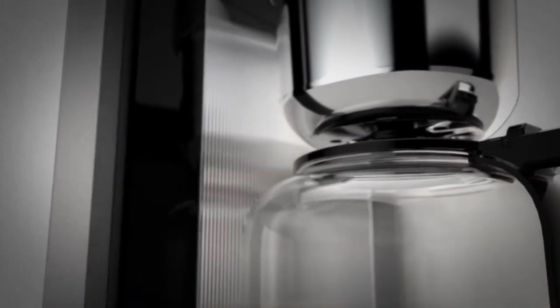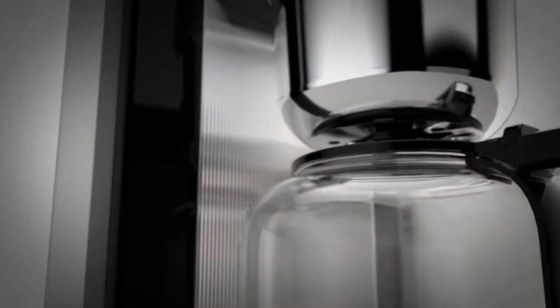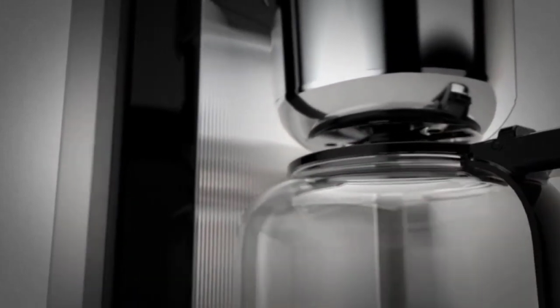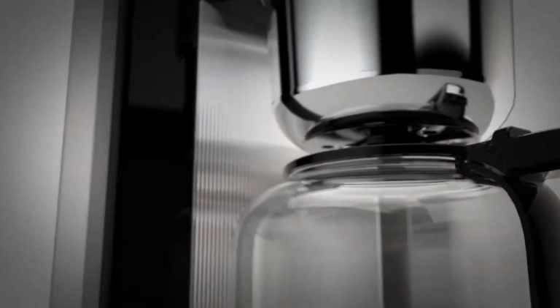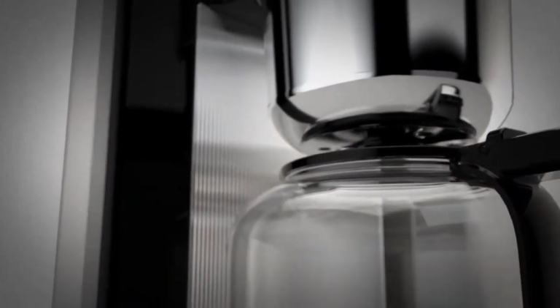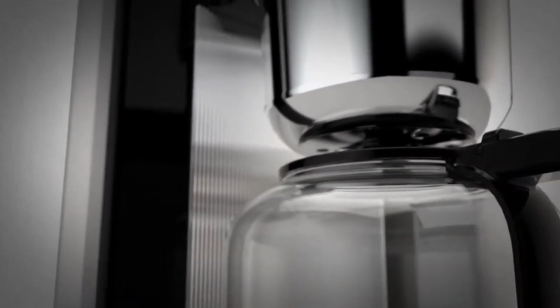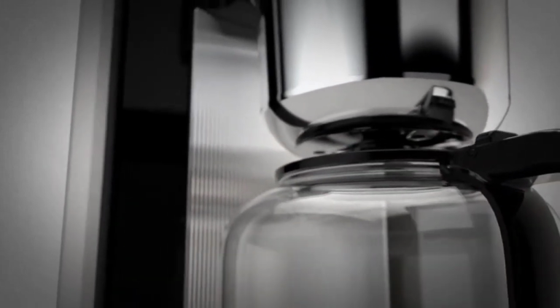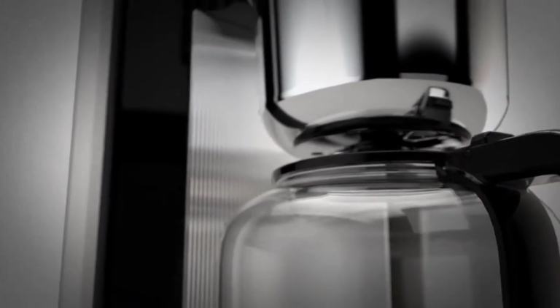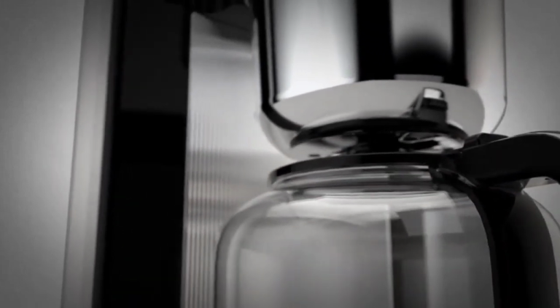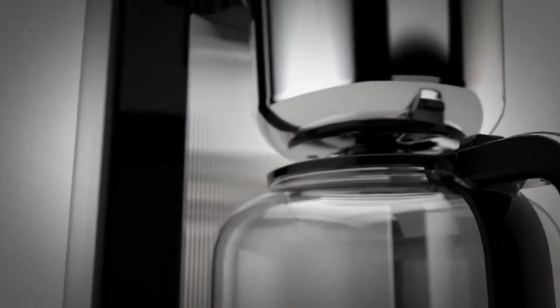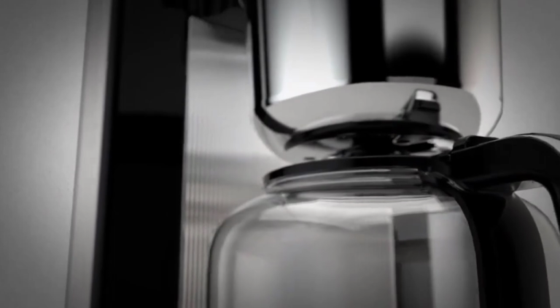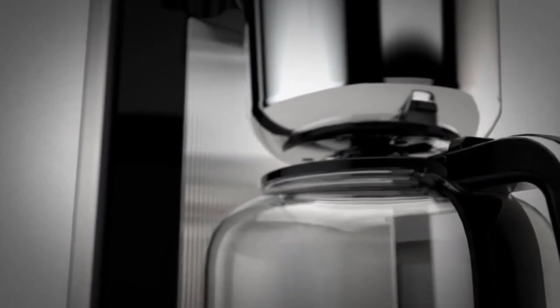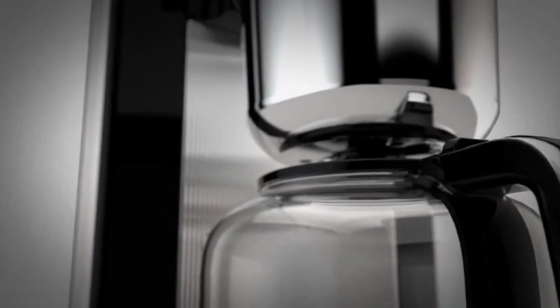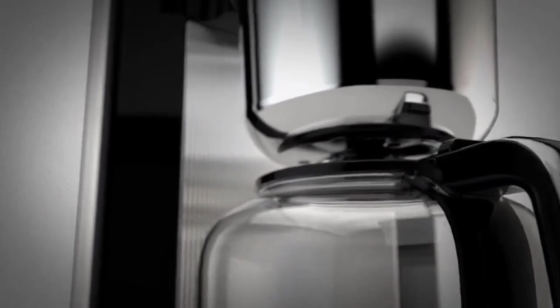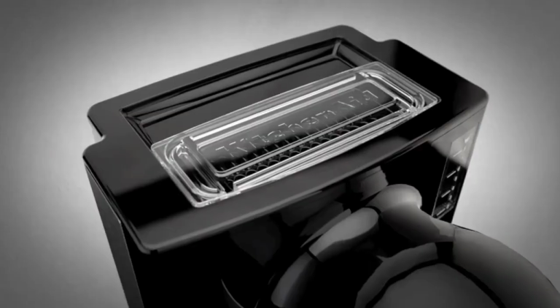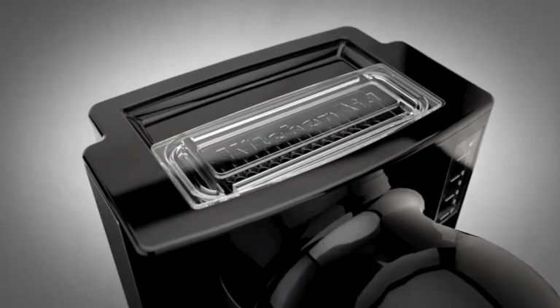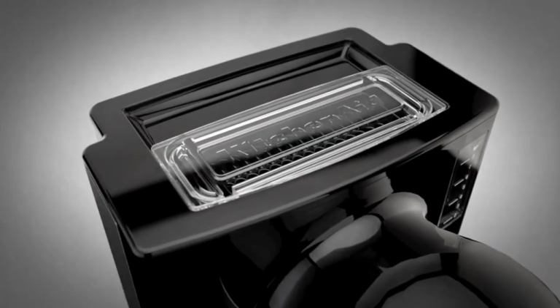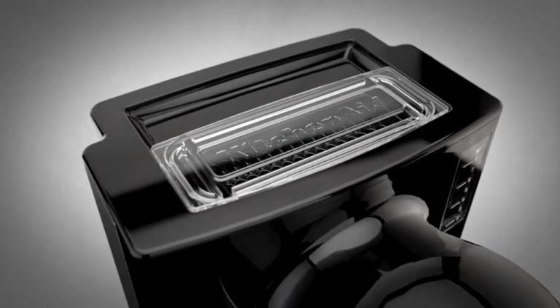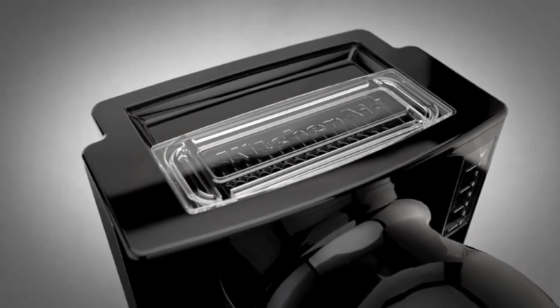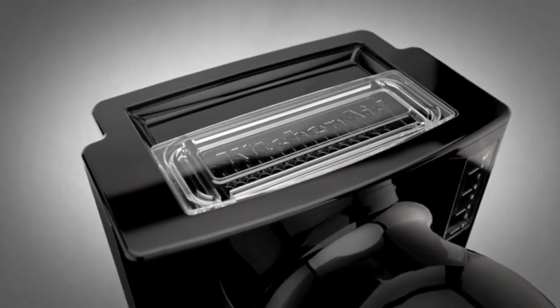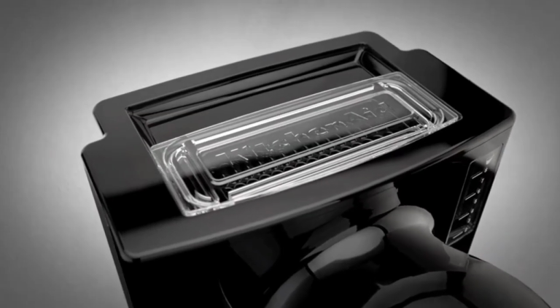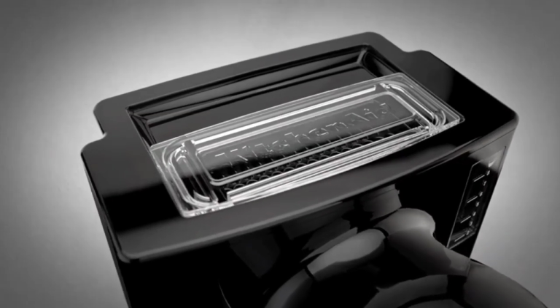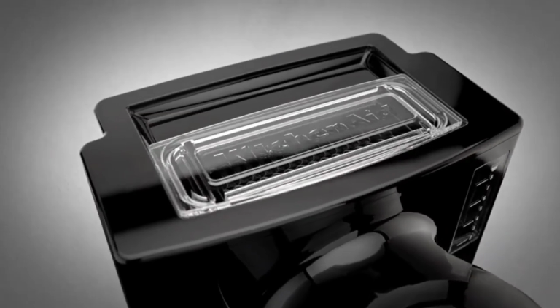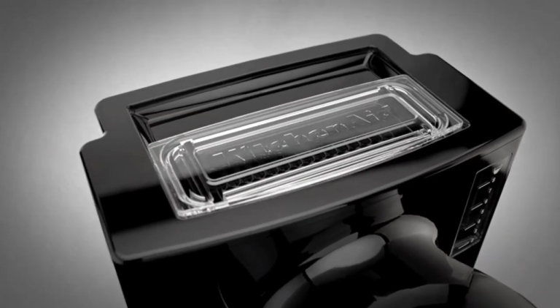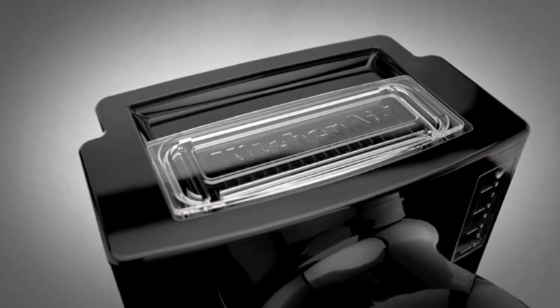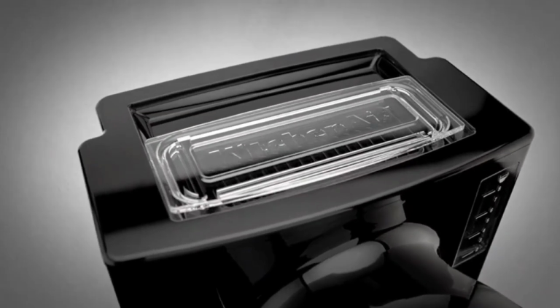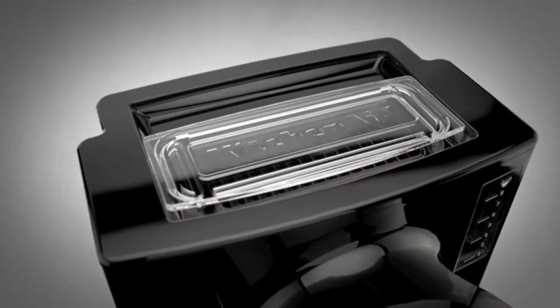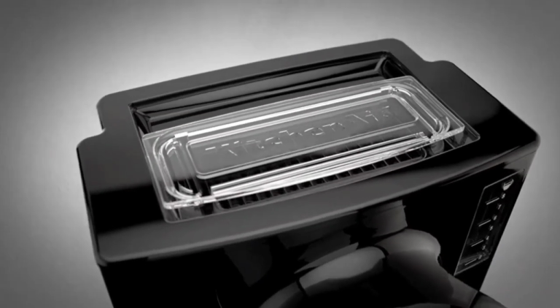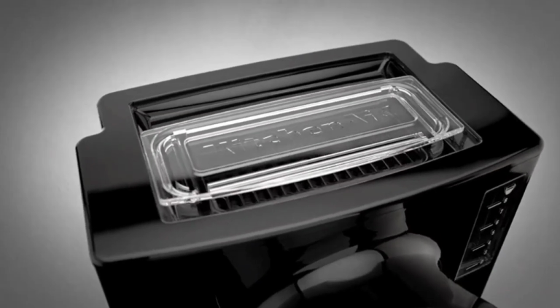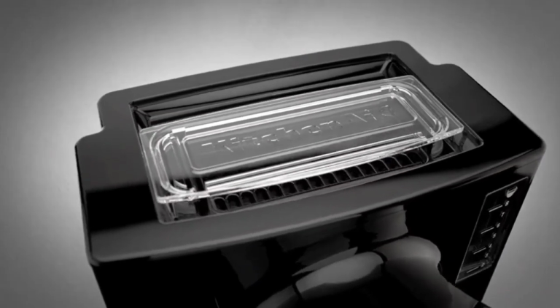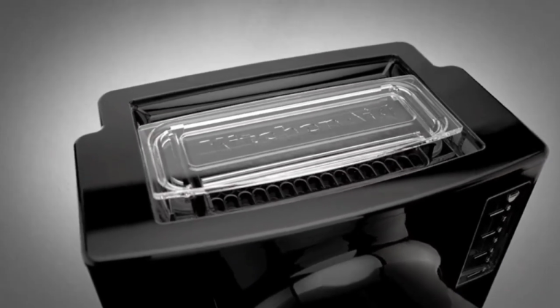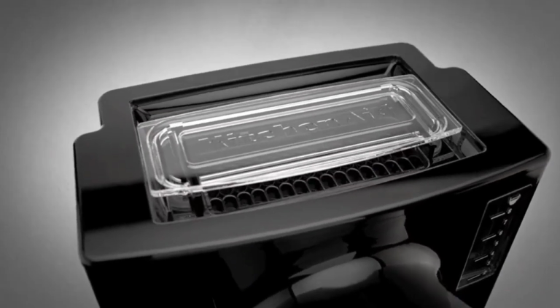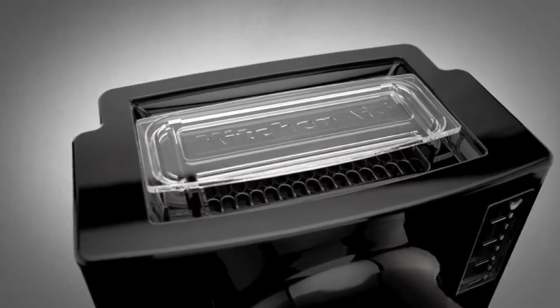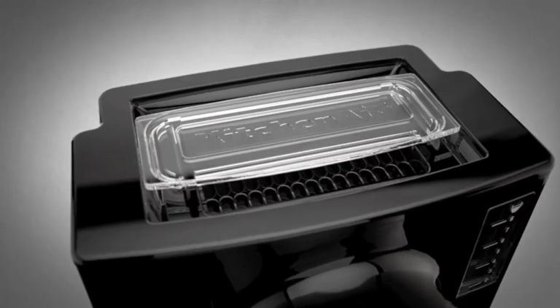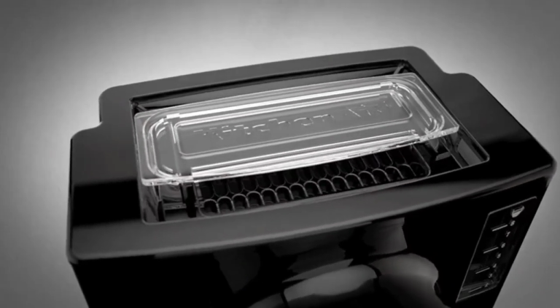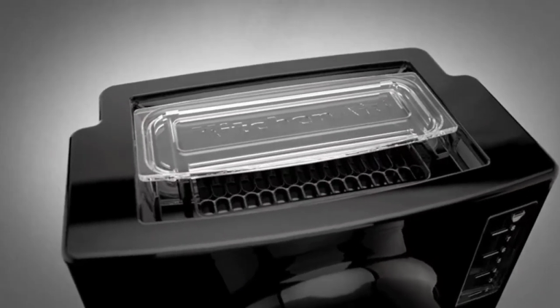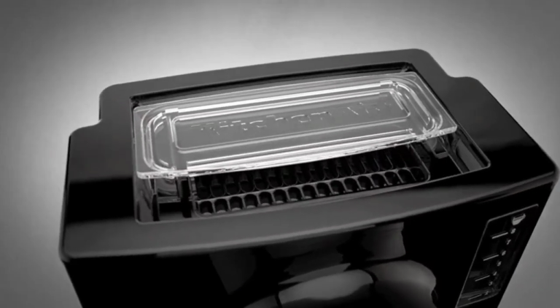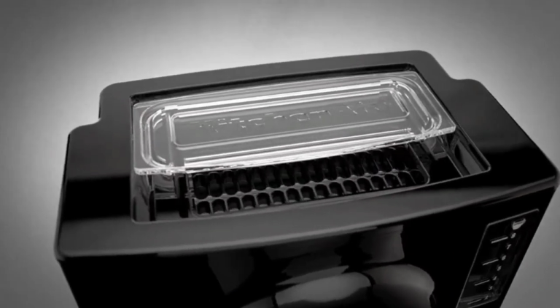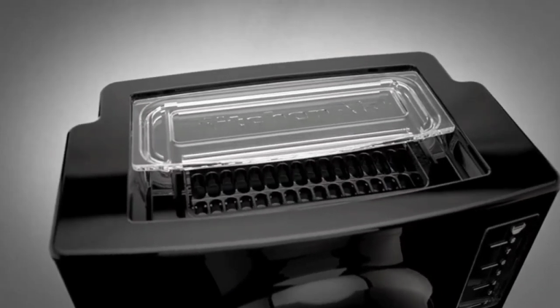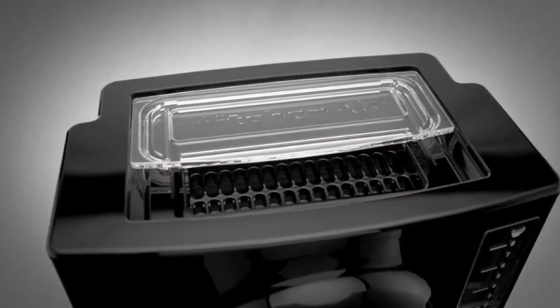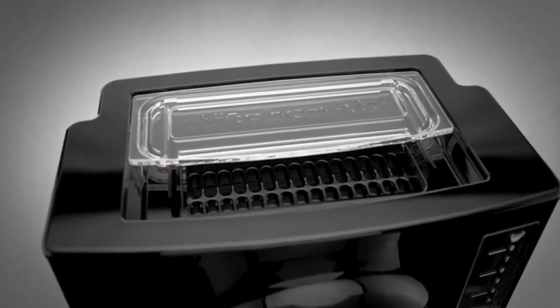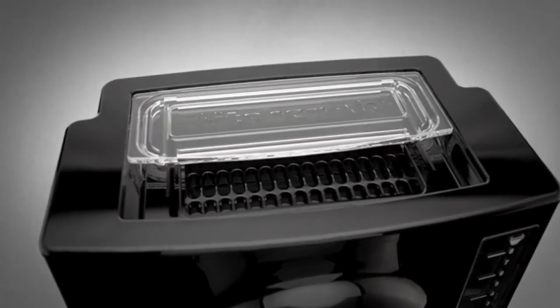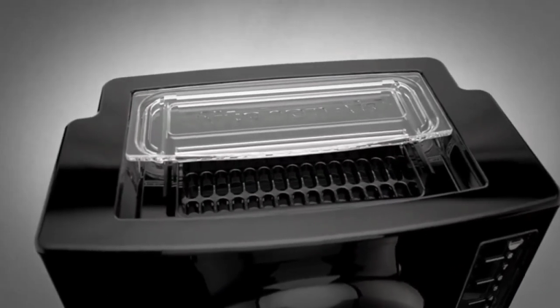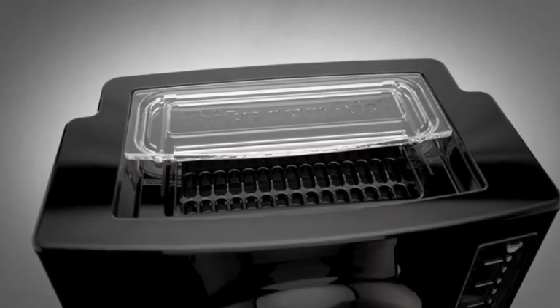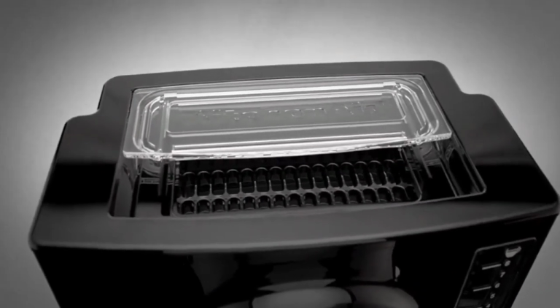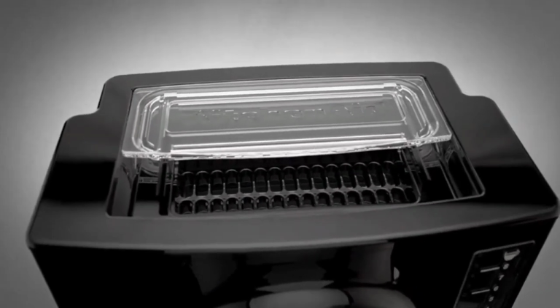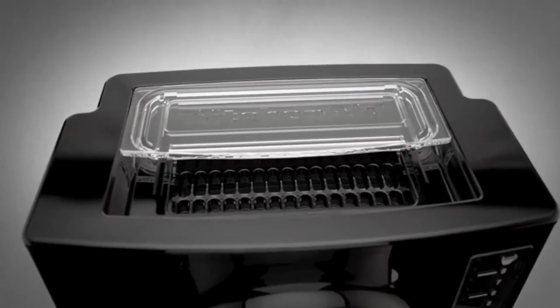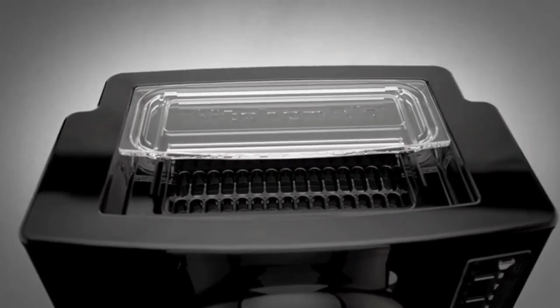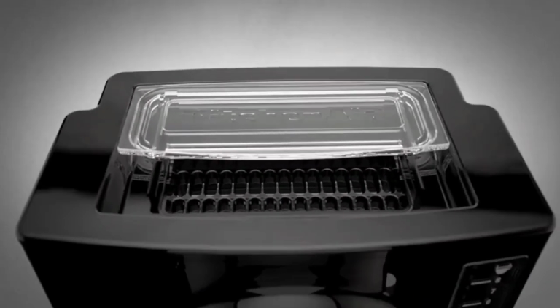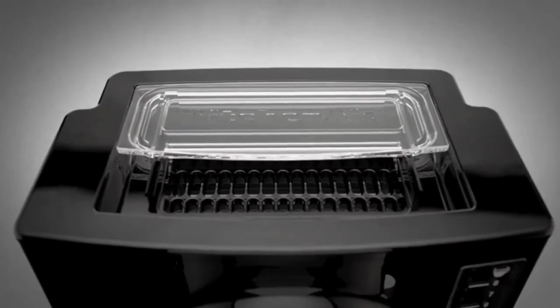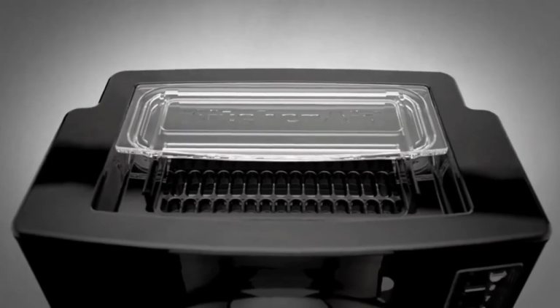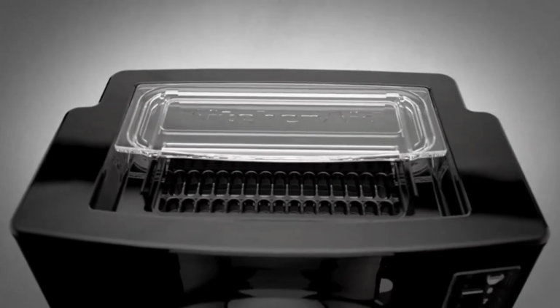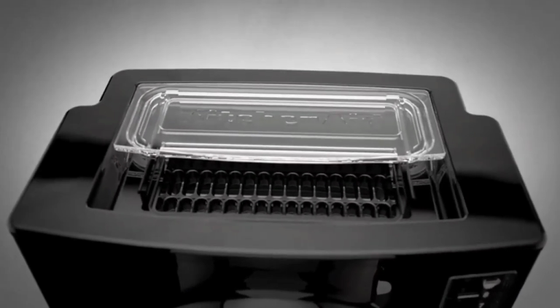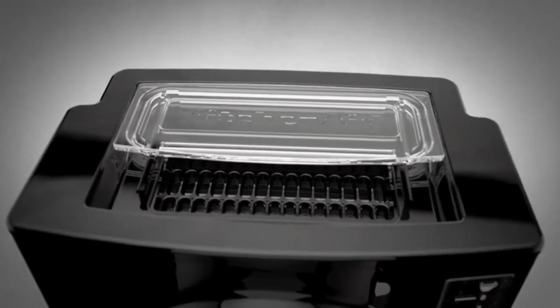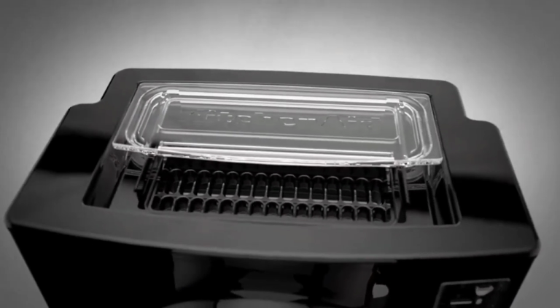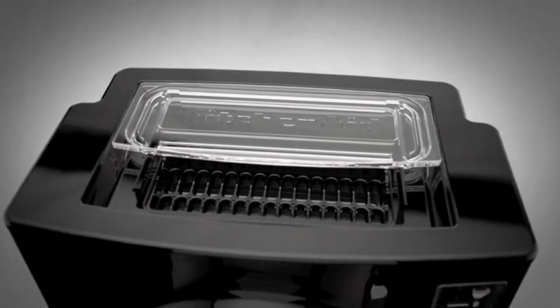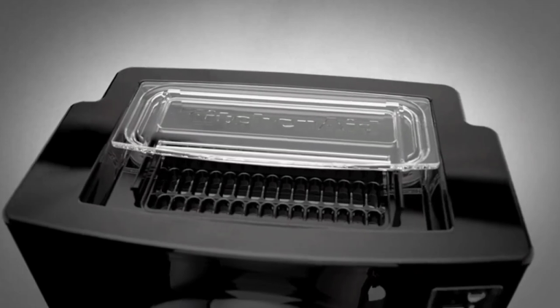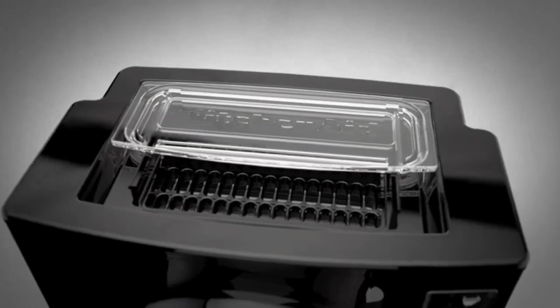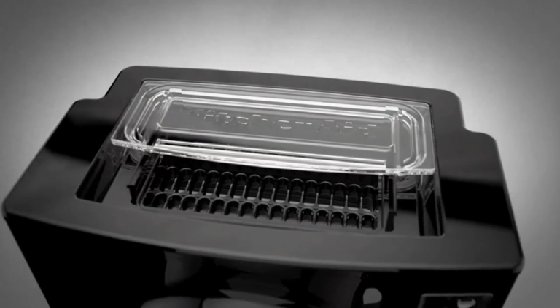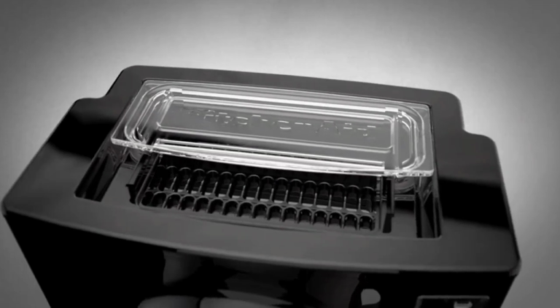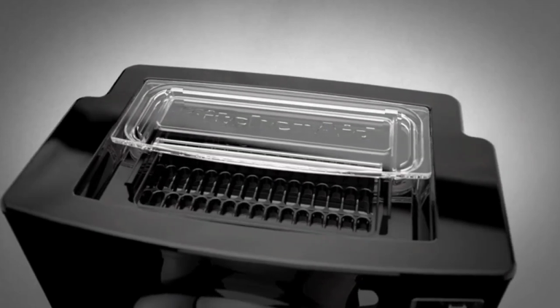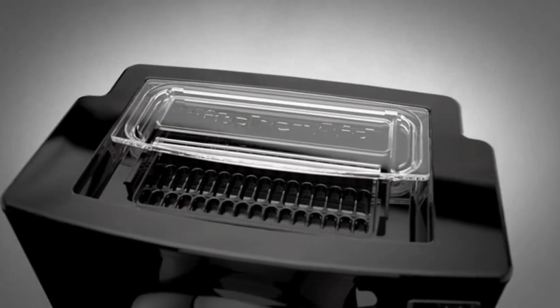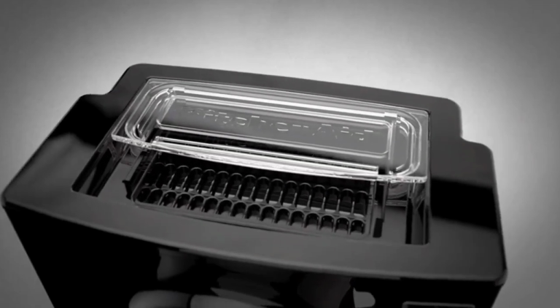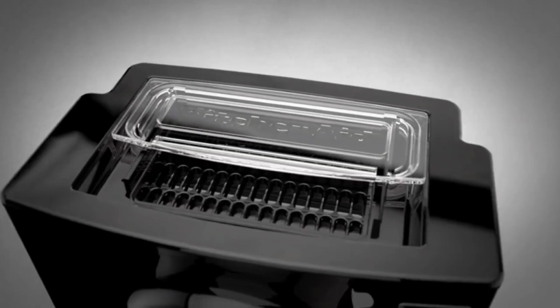The only downside to this model is that it doesn't come with a gold-tone reusable filter, though you can add one to your cart.